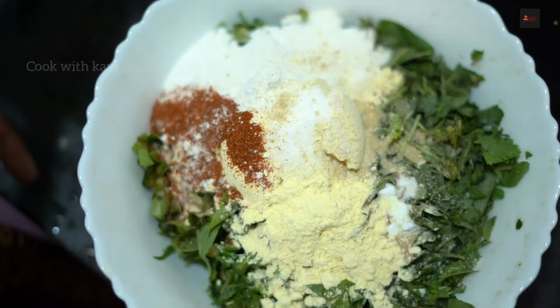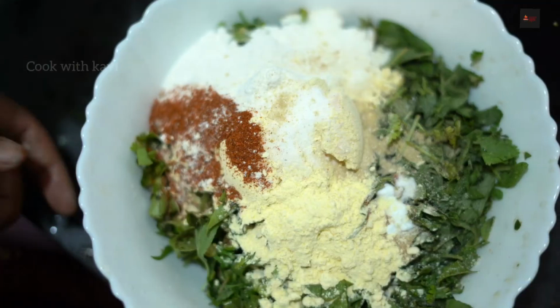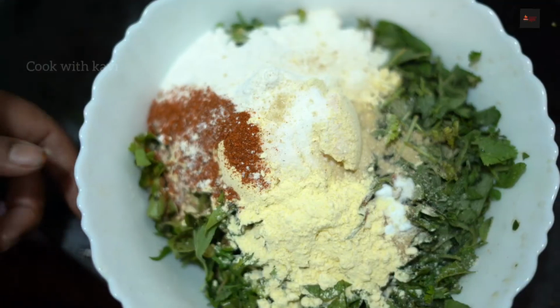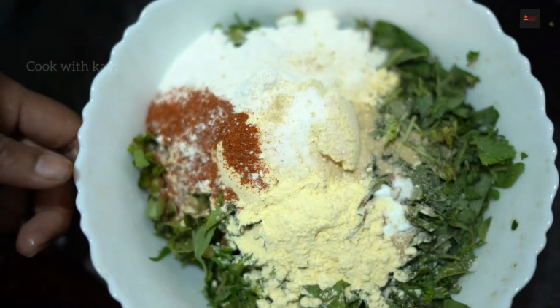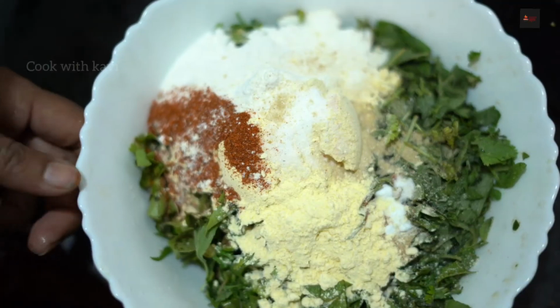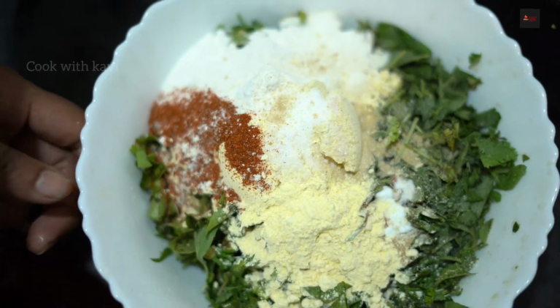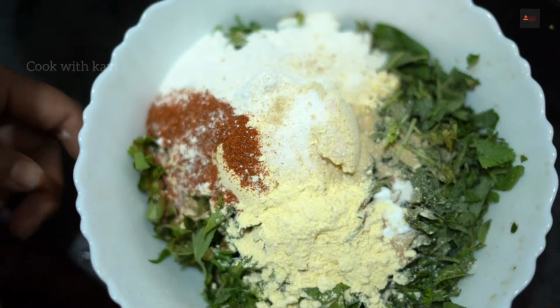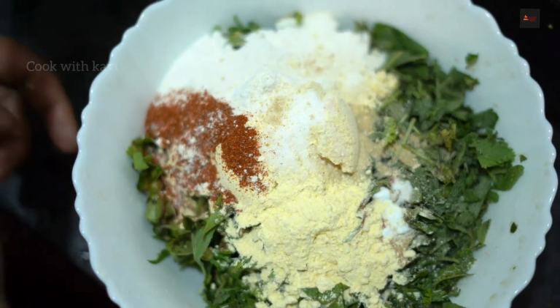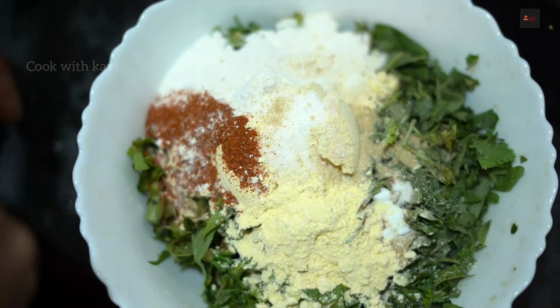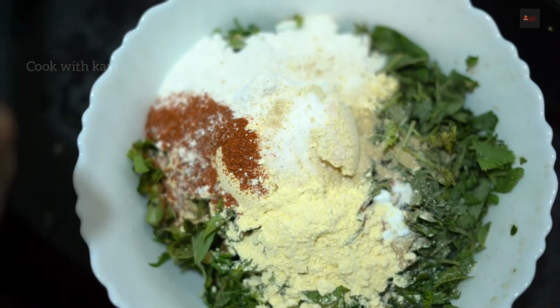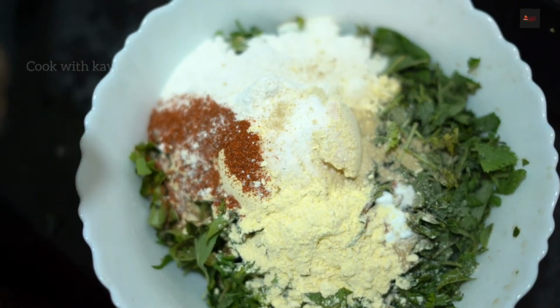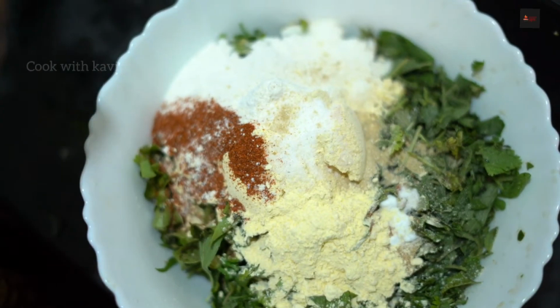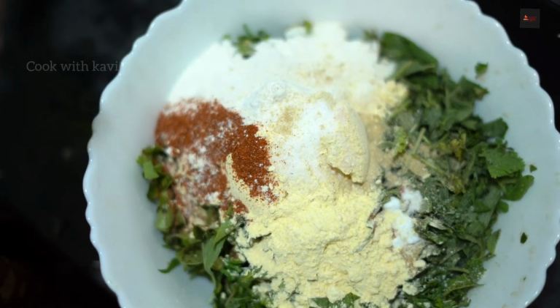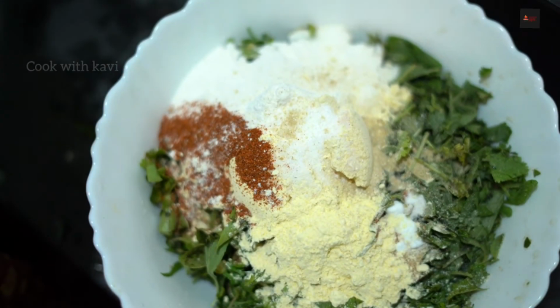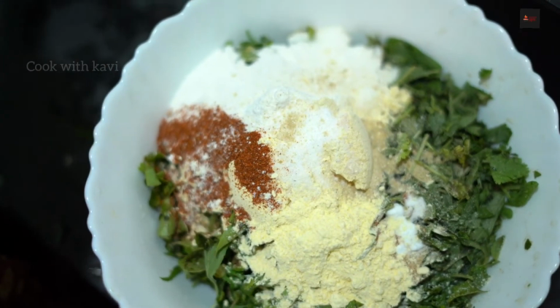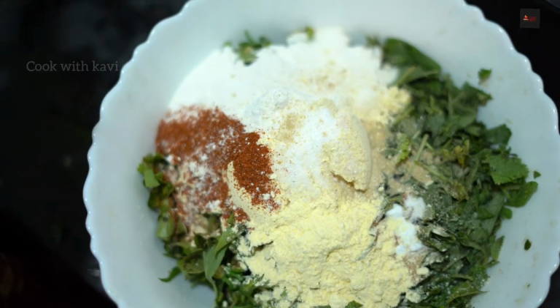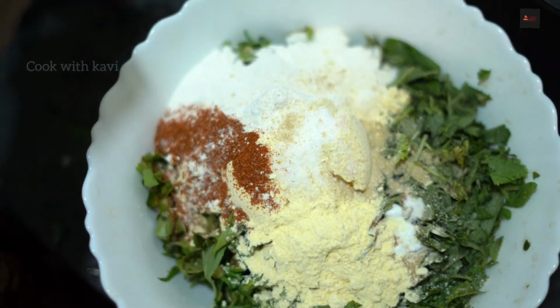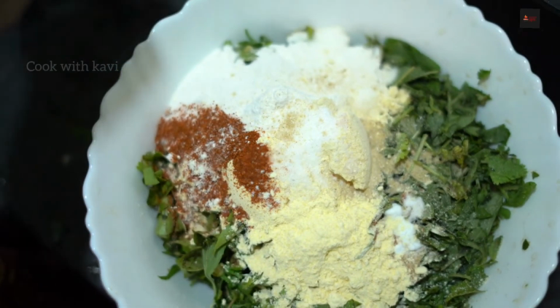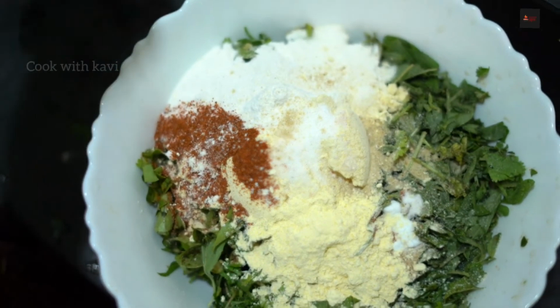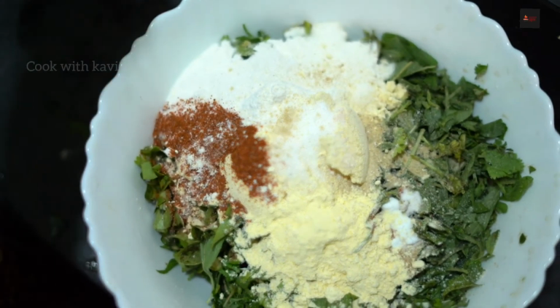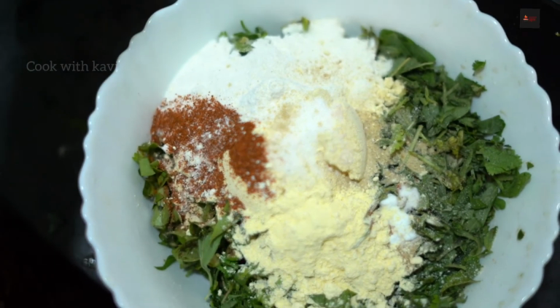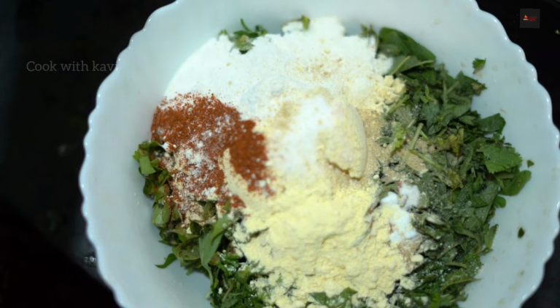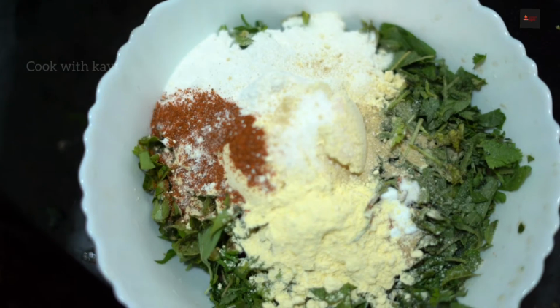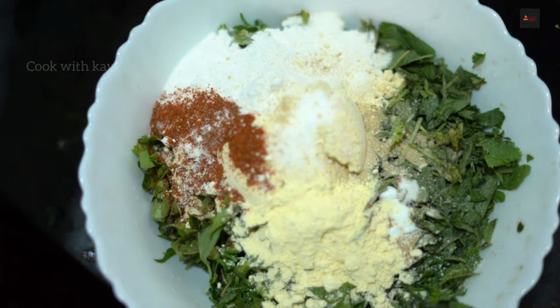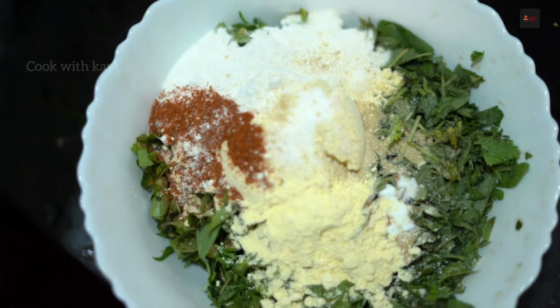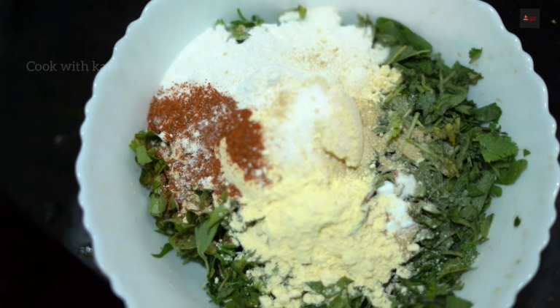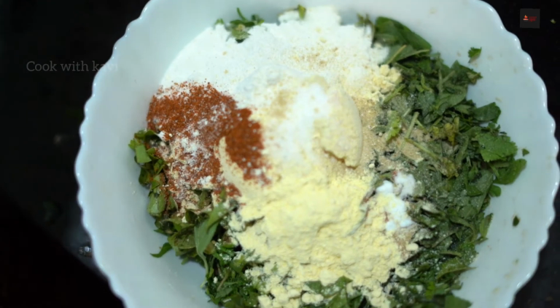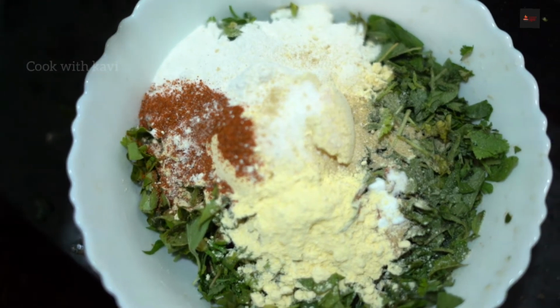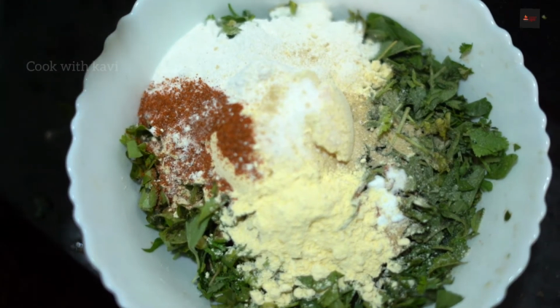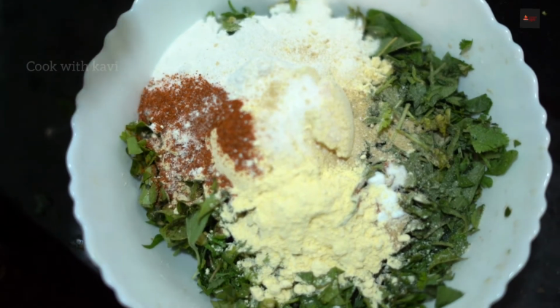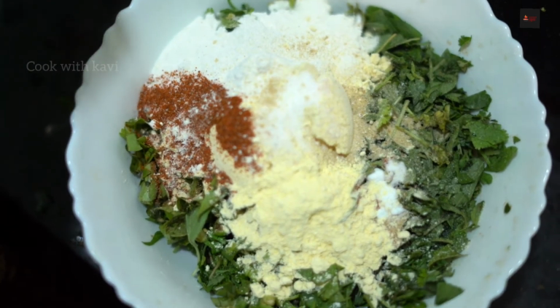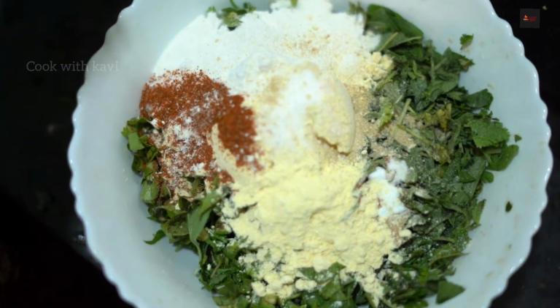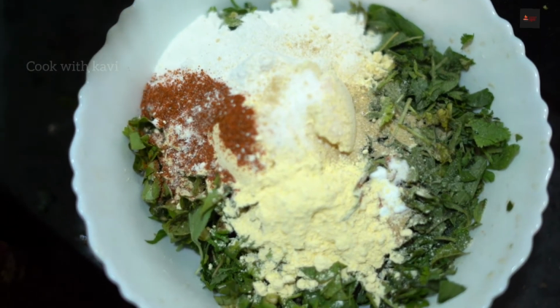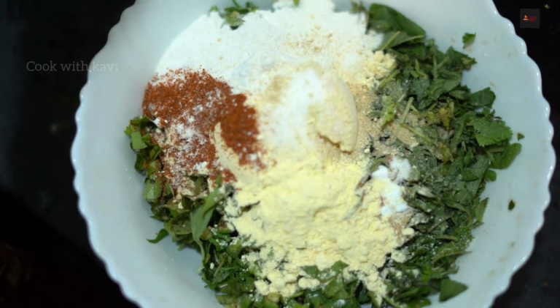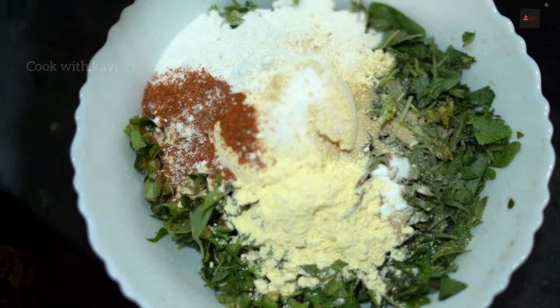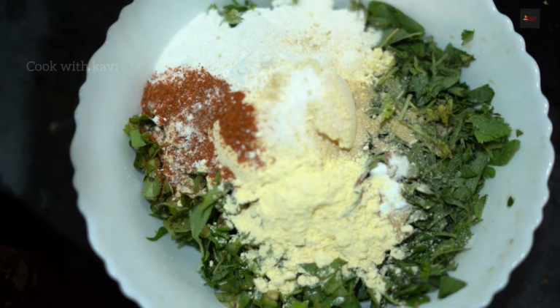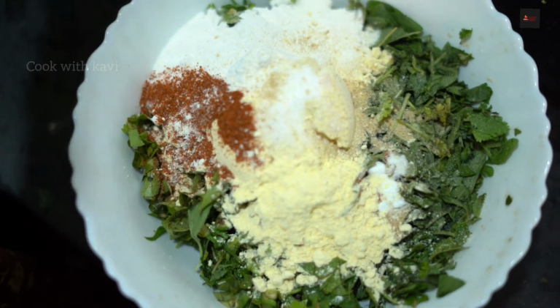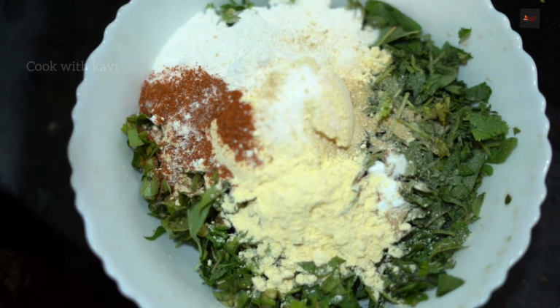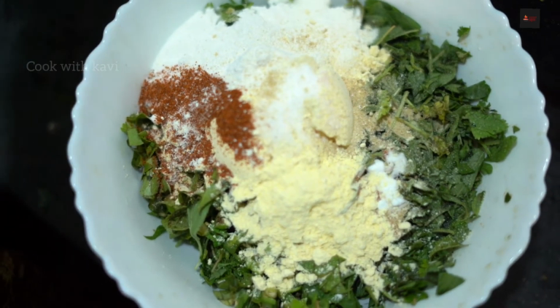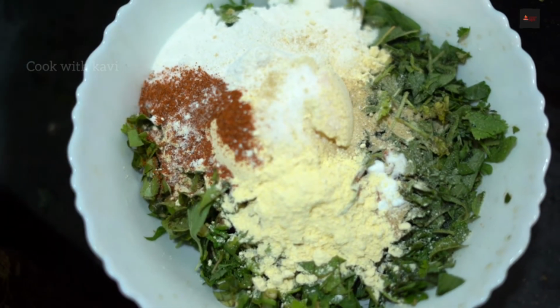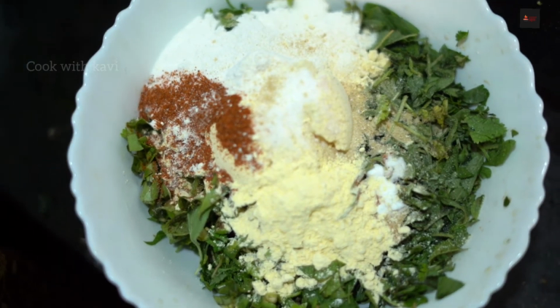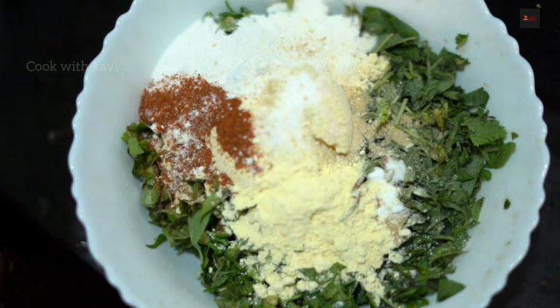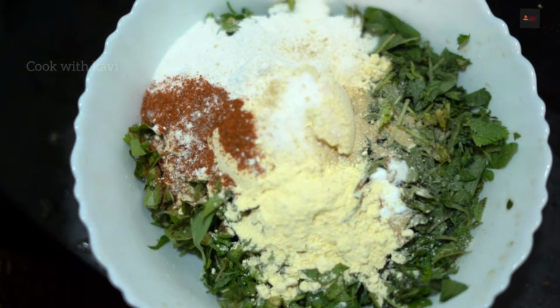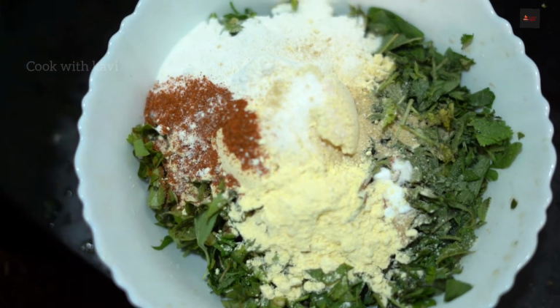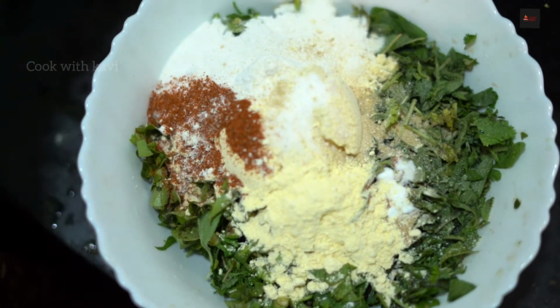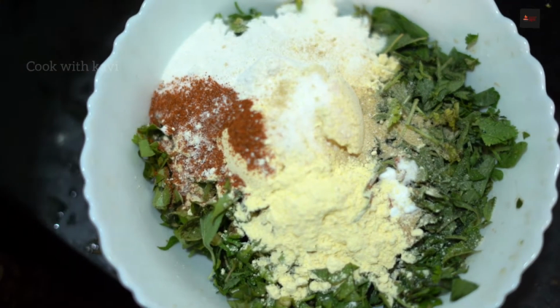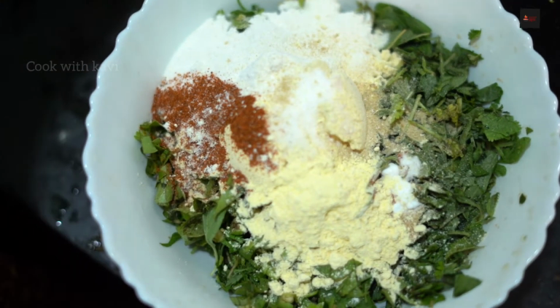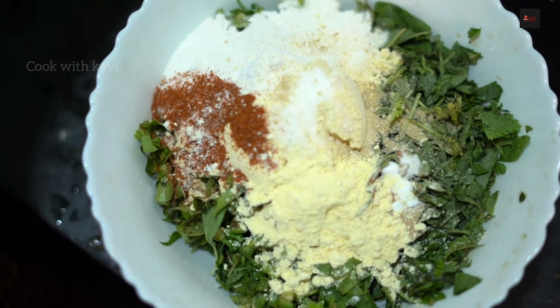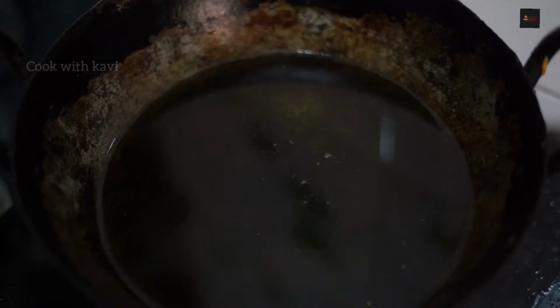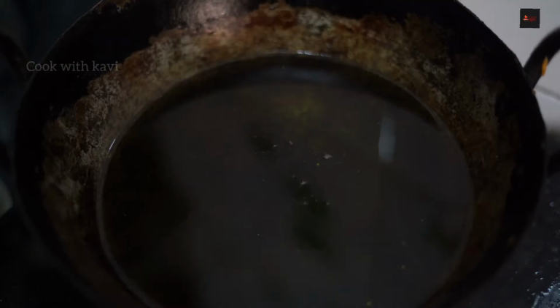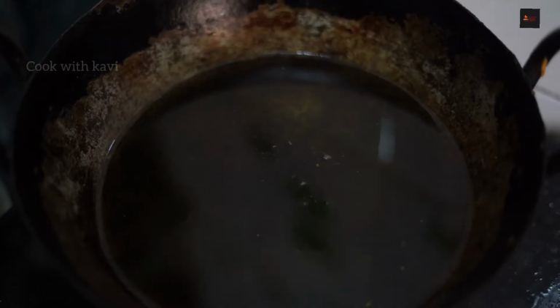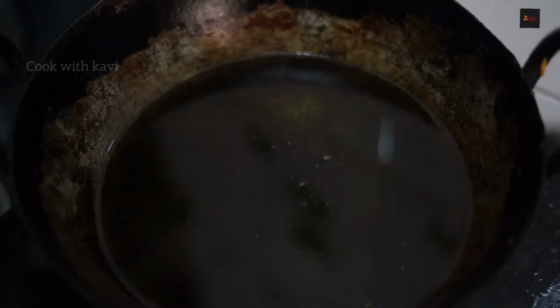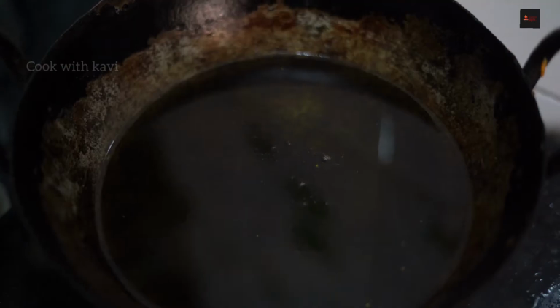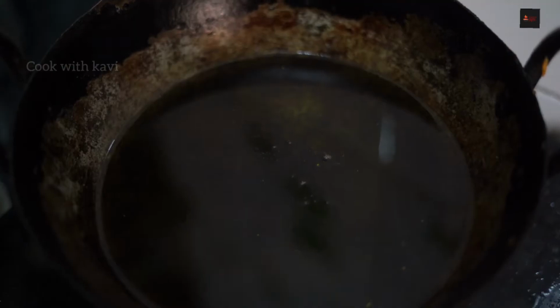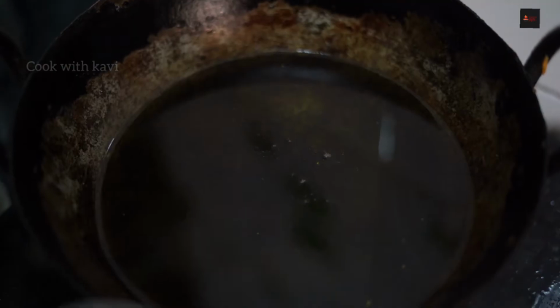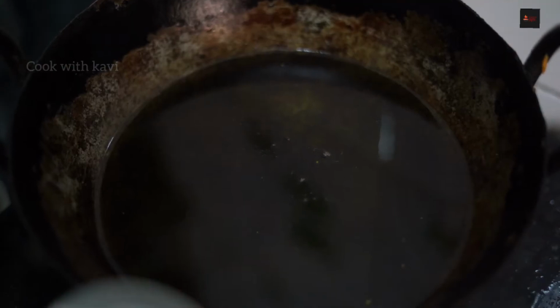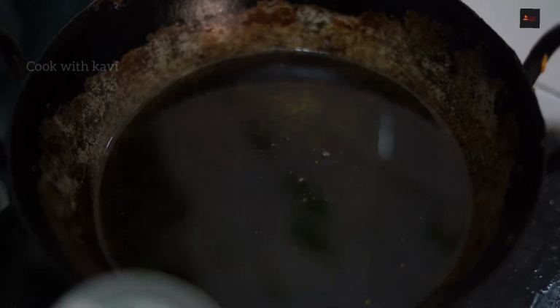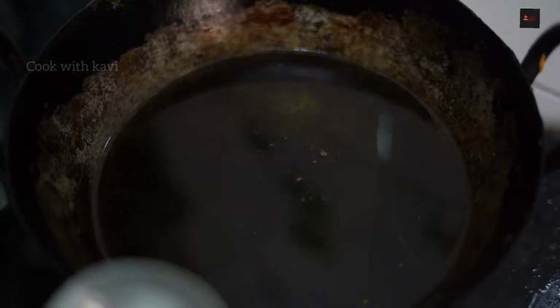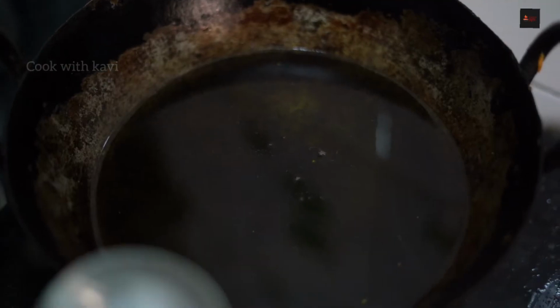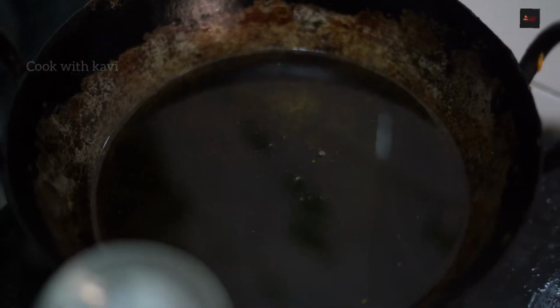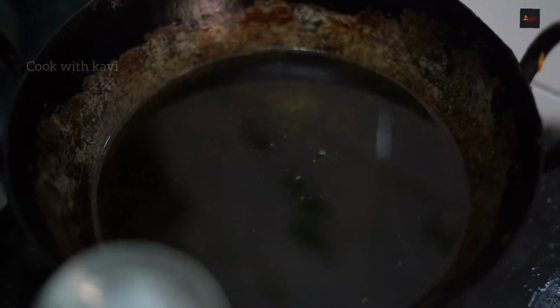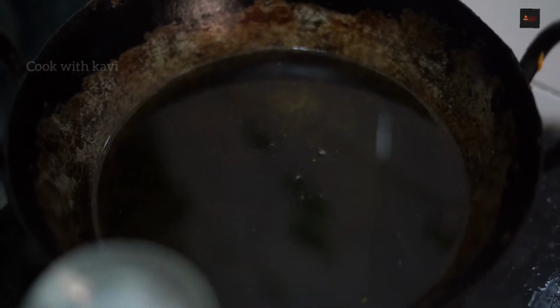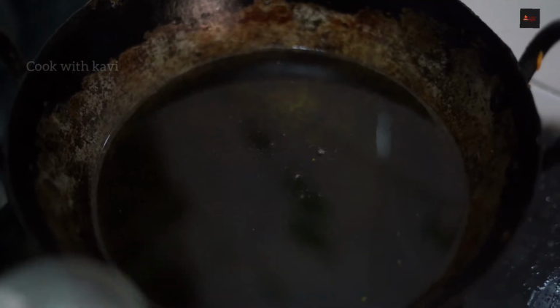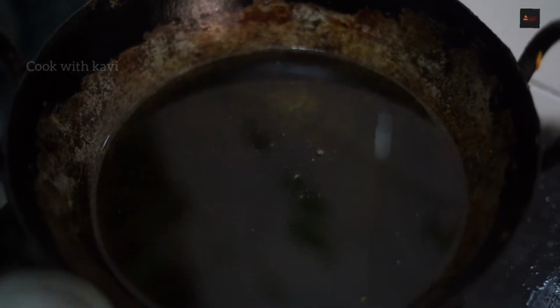Let's pour the oil. Put the oil in the pan.